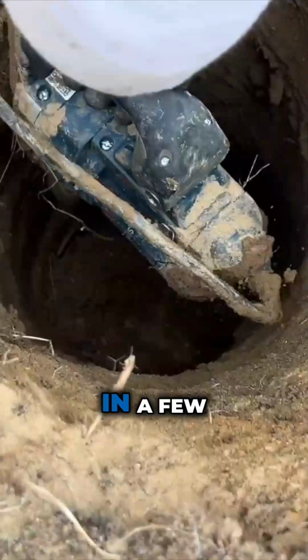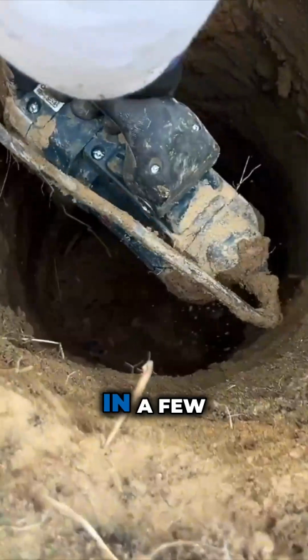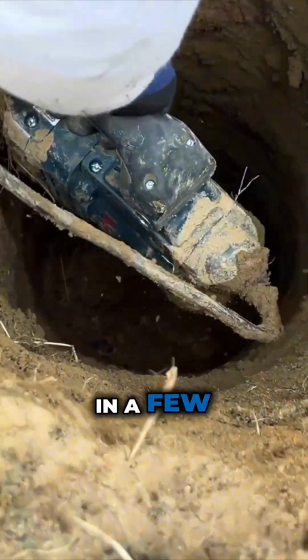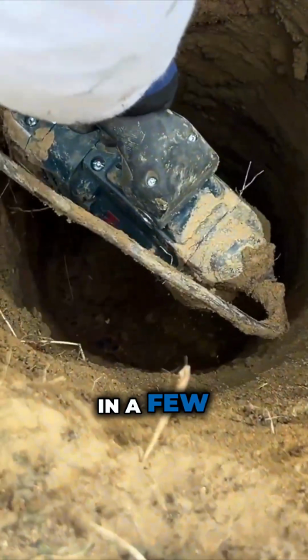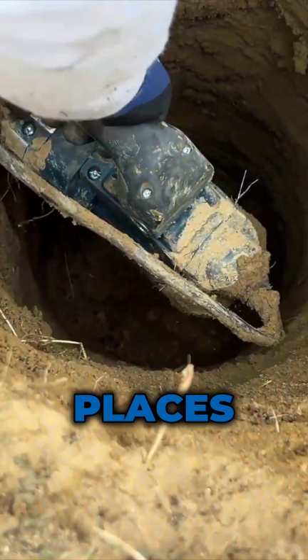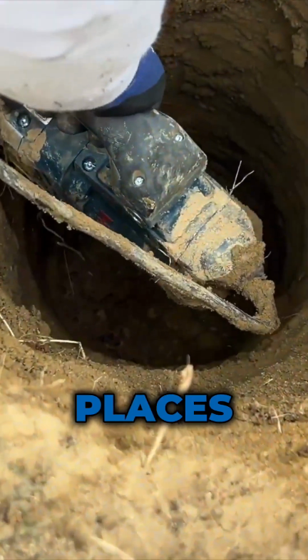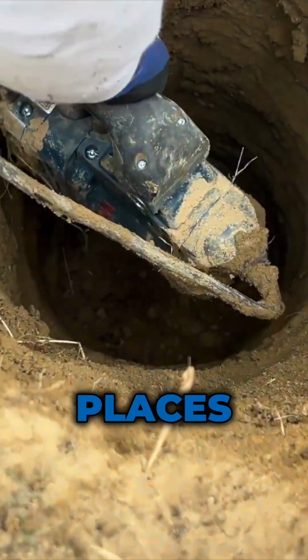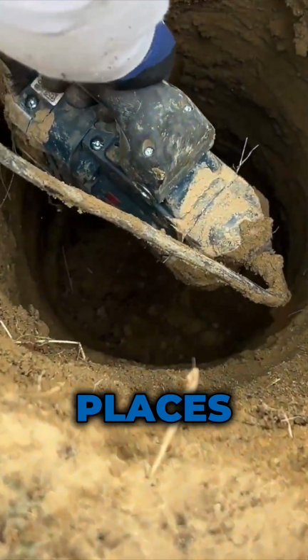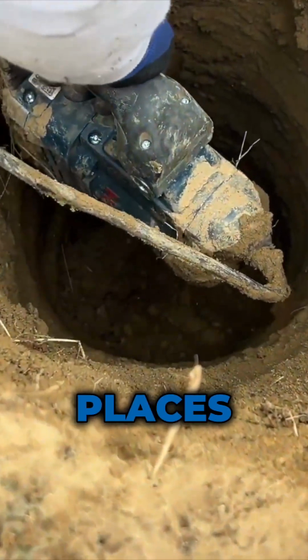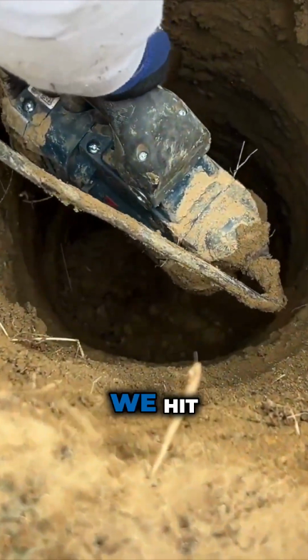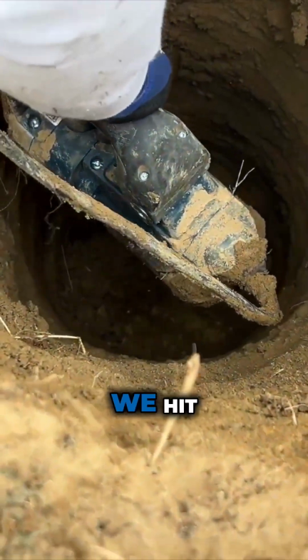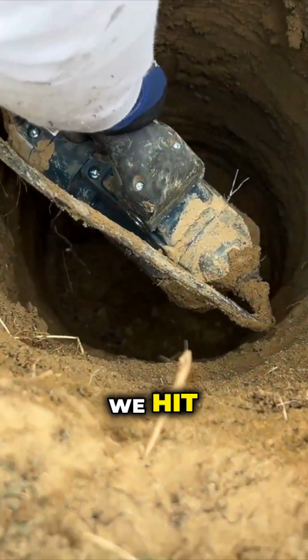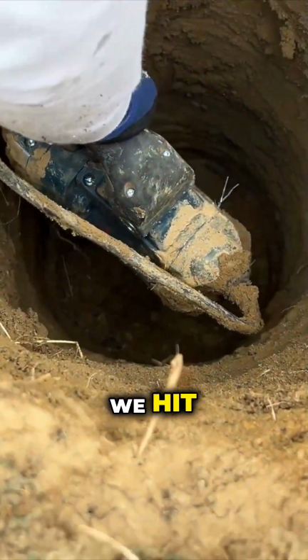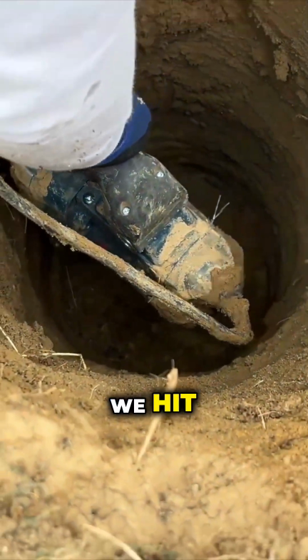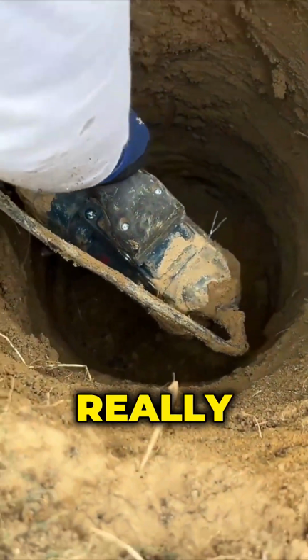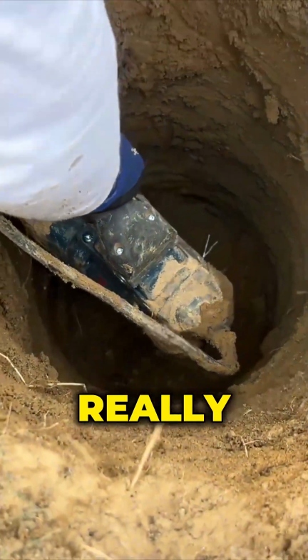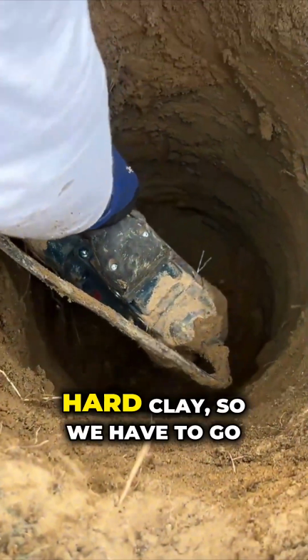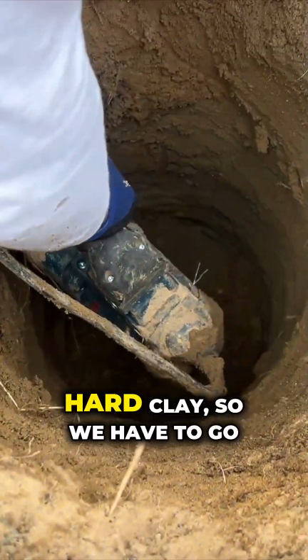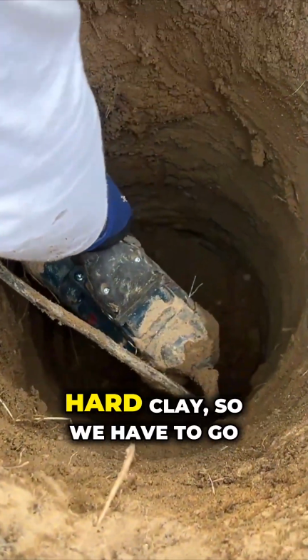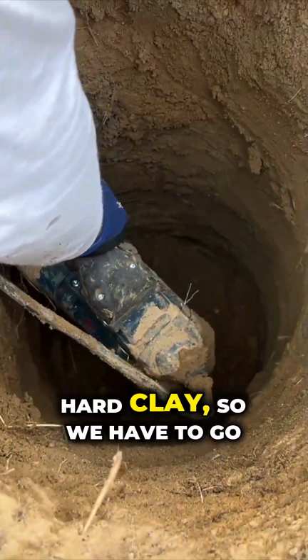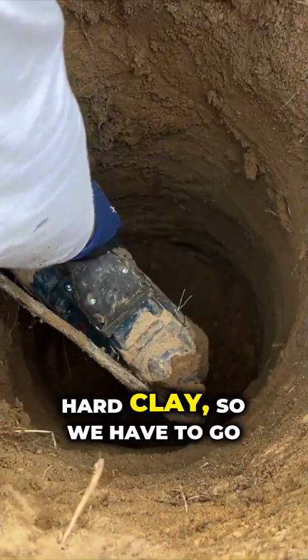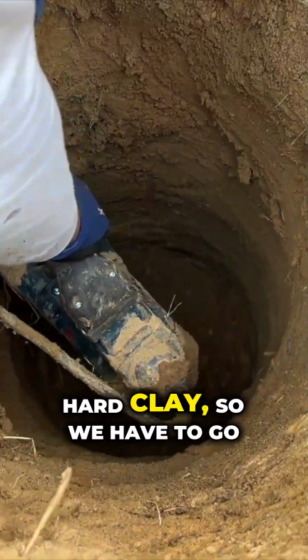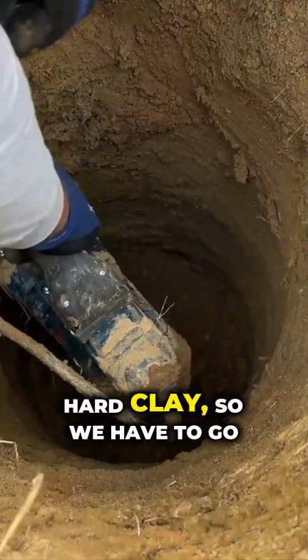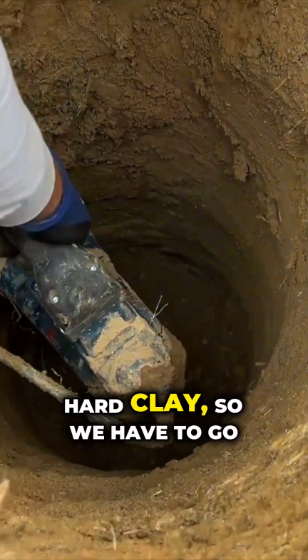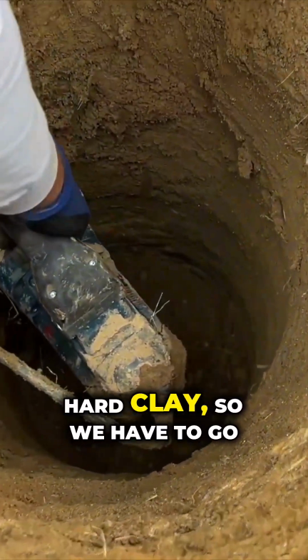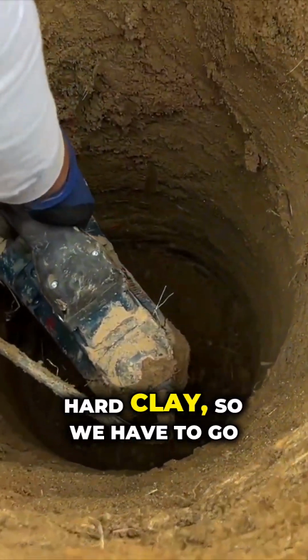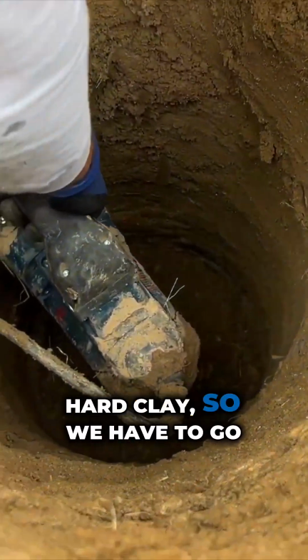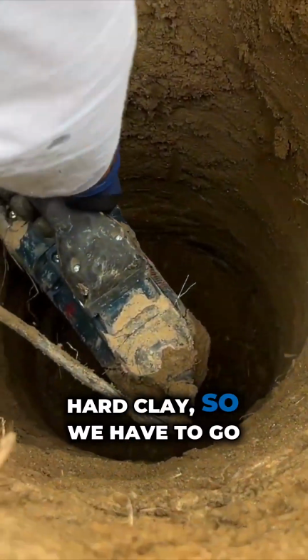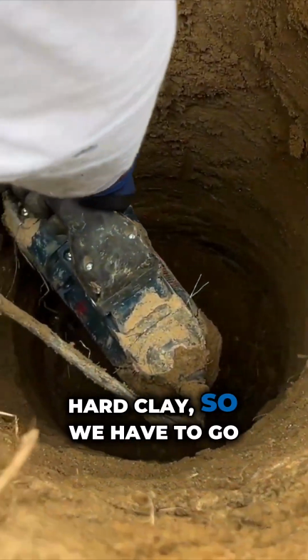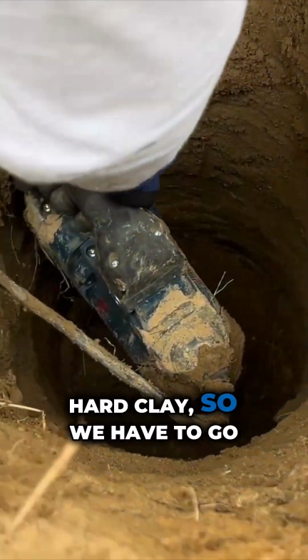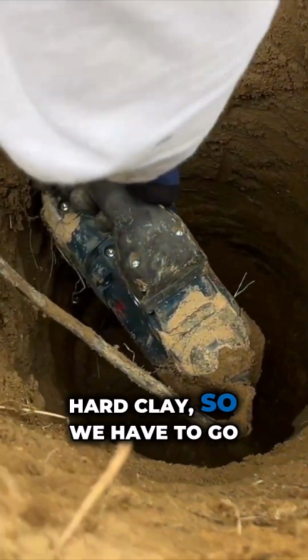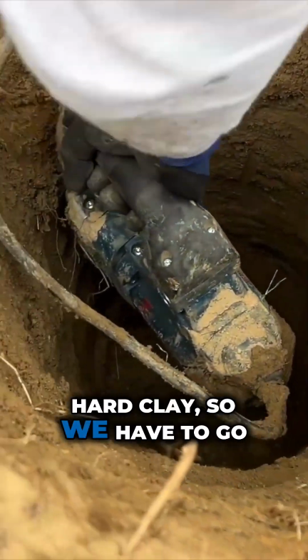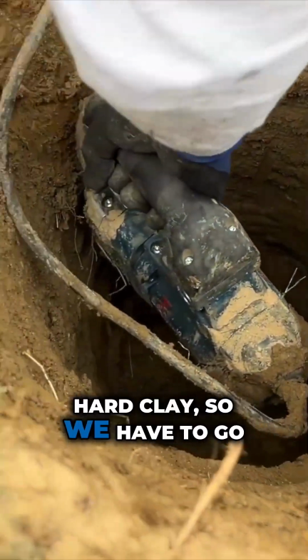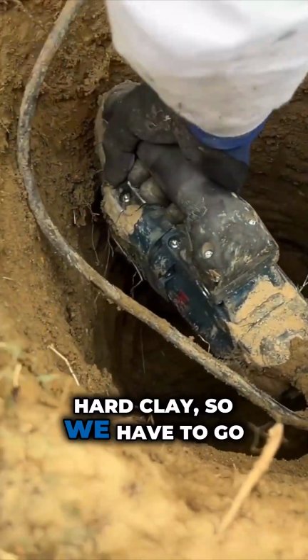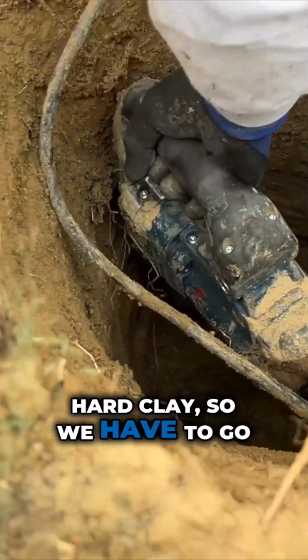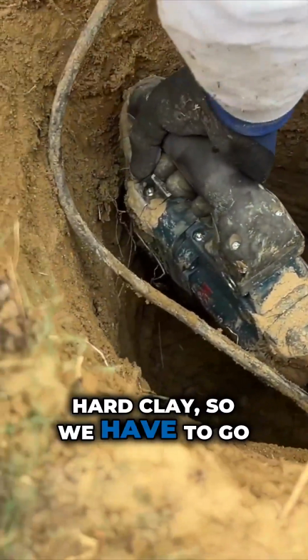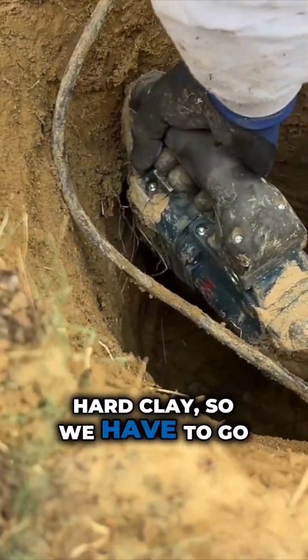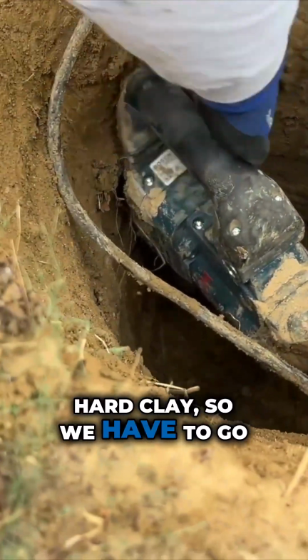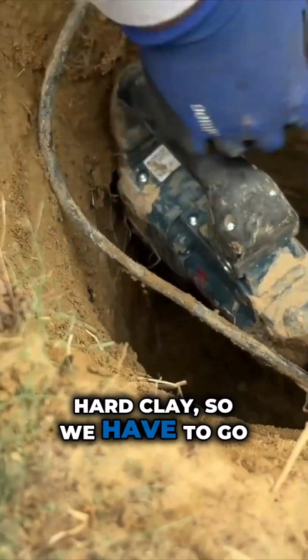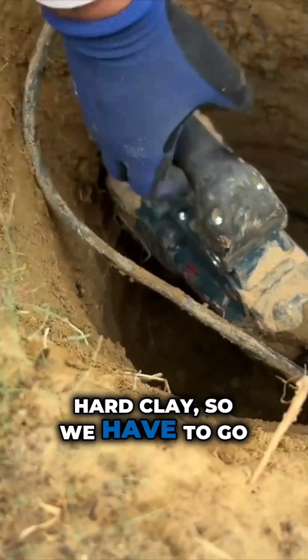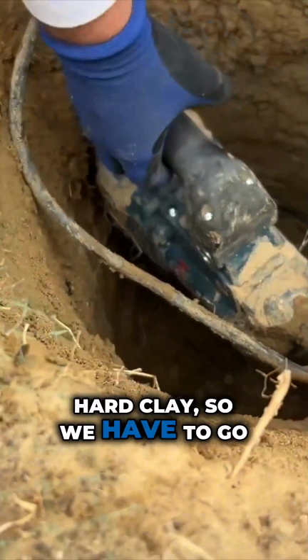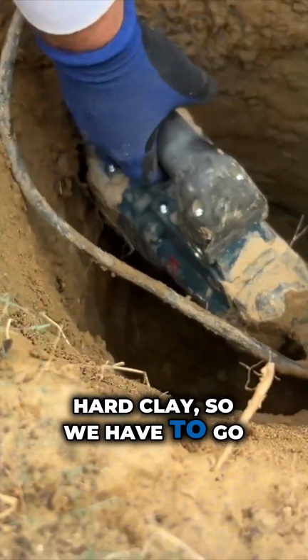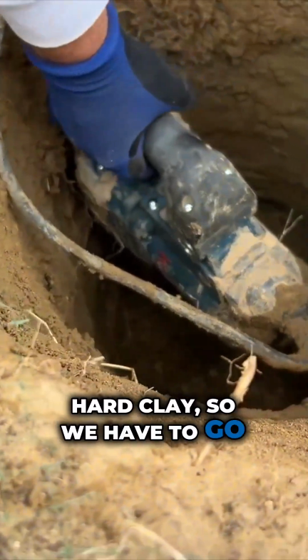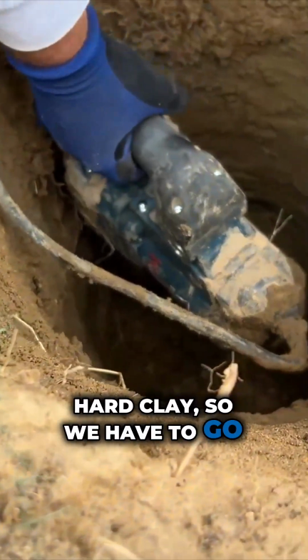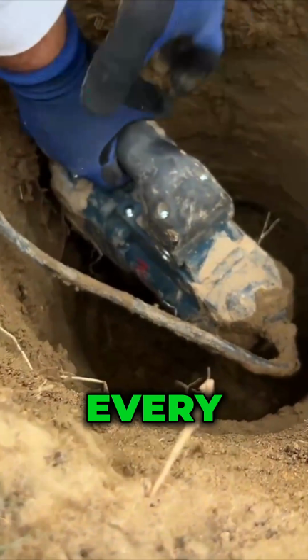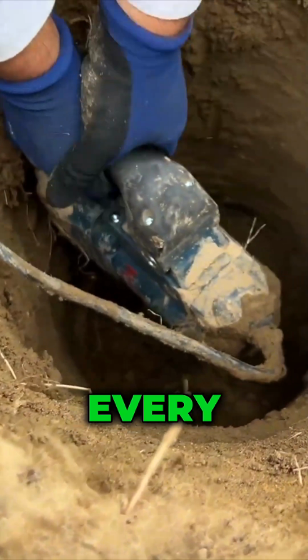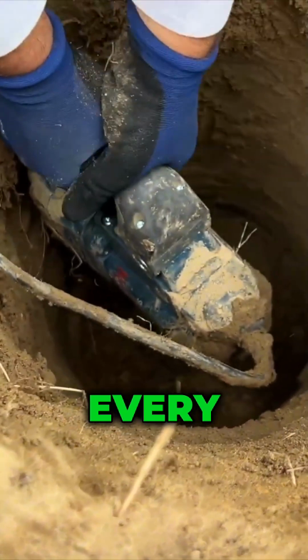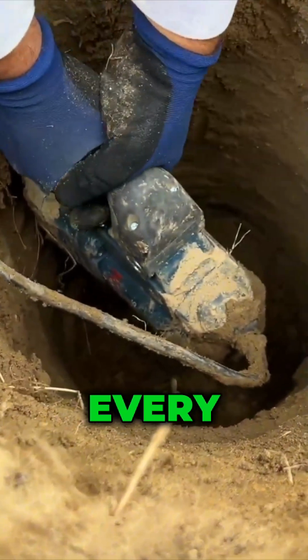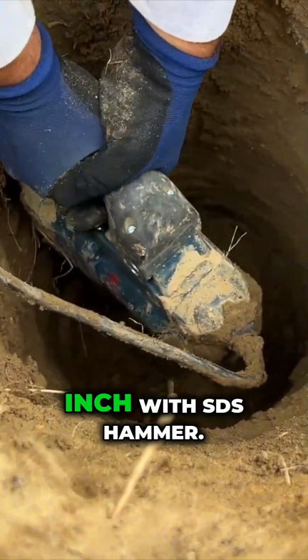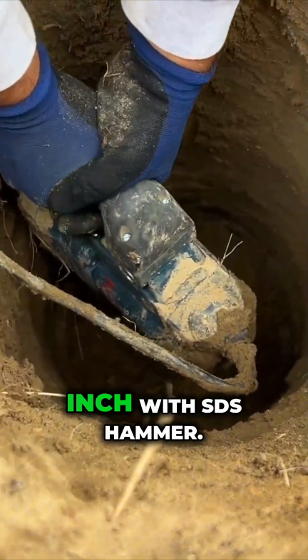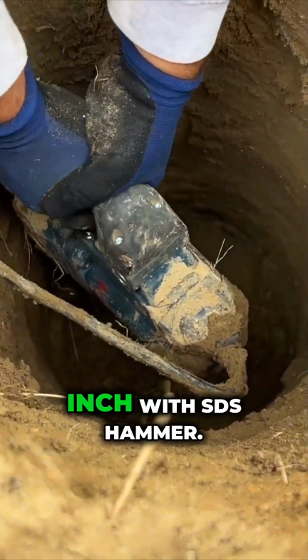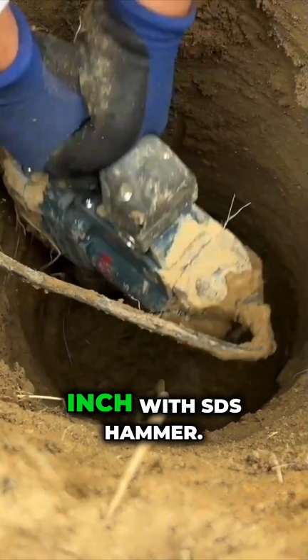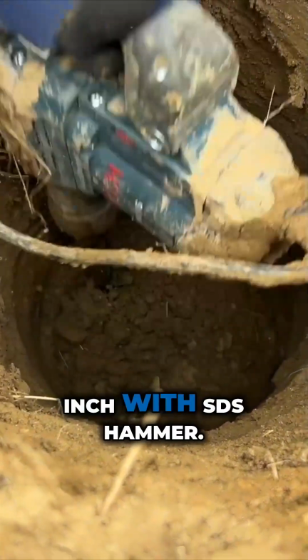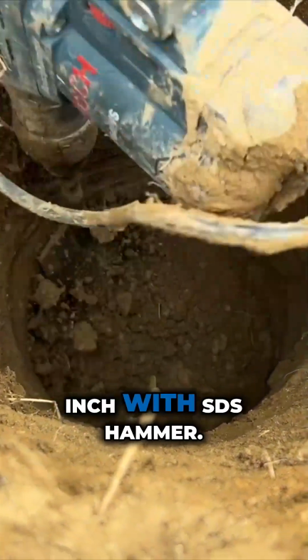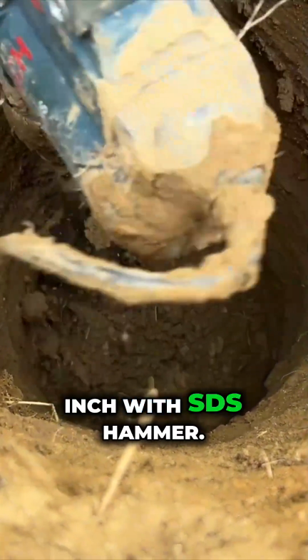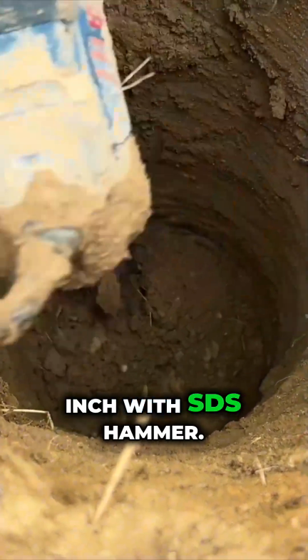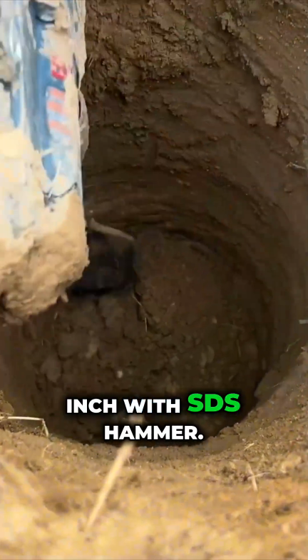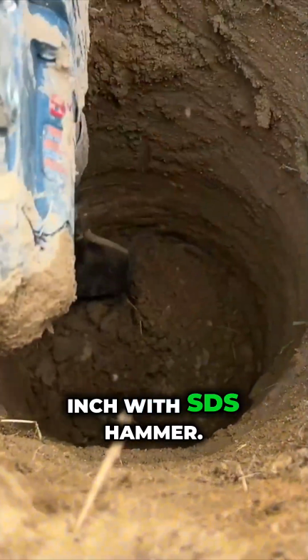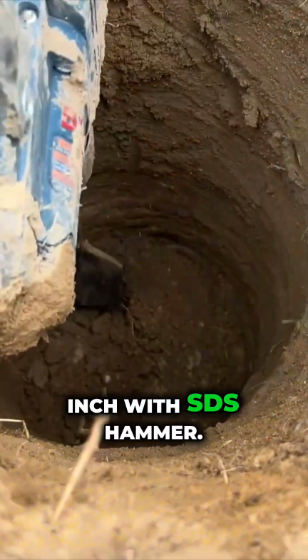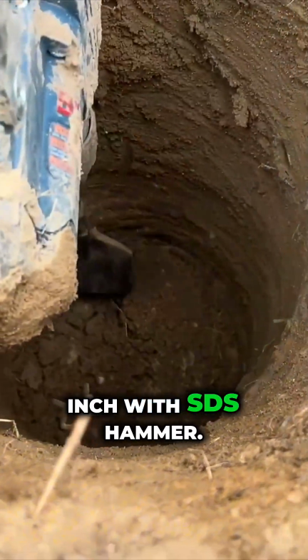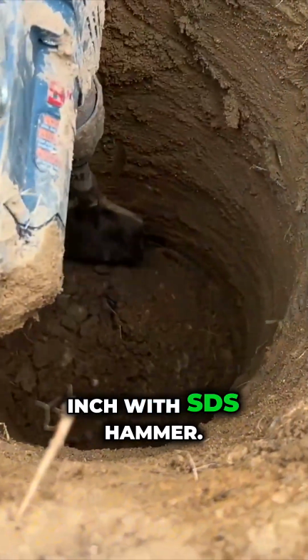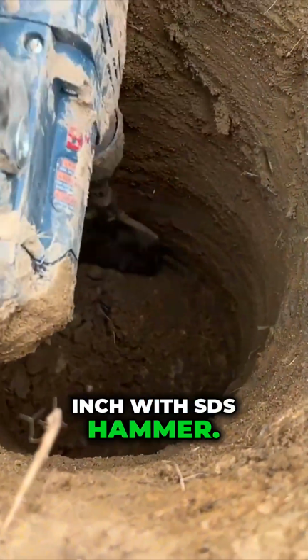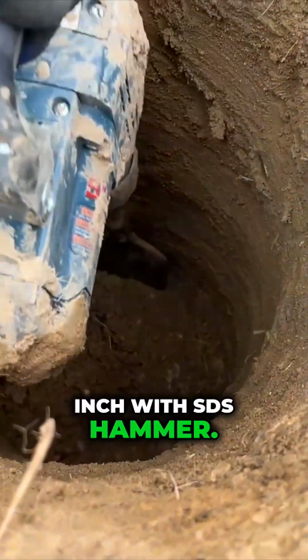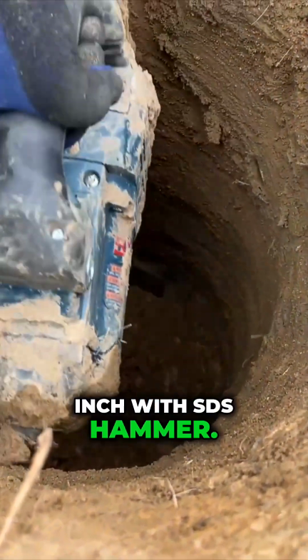In a few places we hit really hard clay, so we have to go every inch with the SDS hammer.